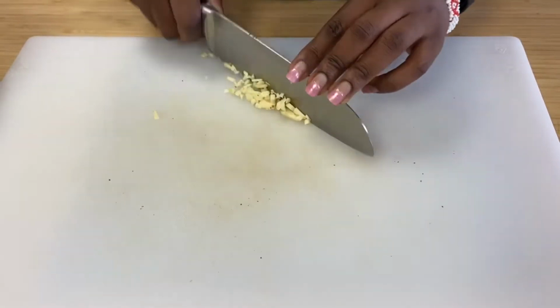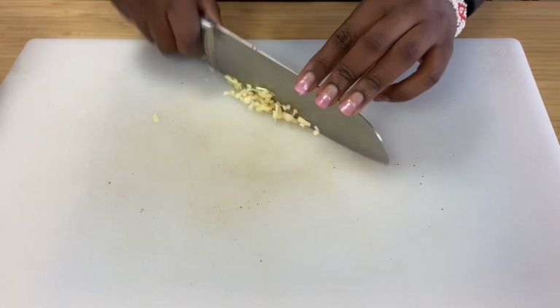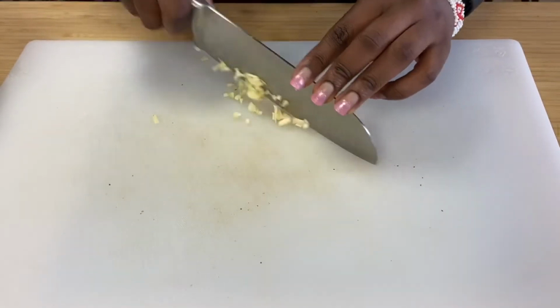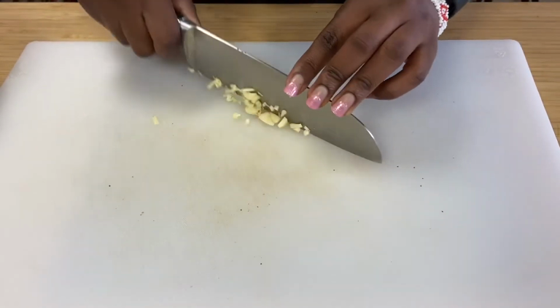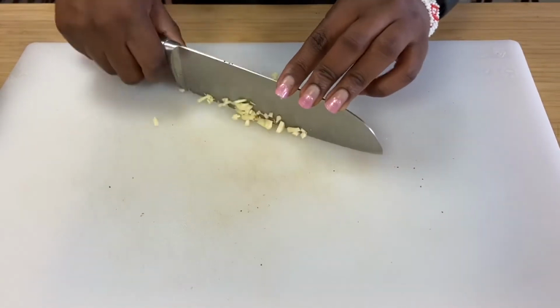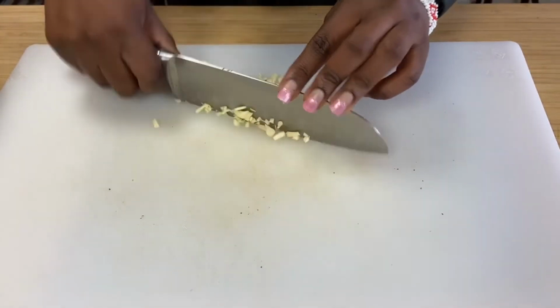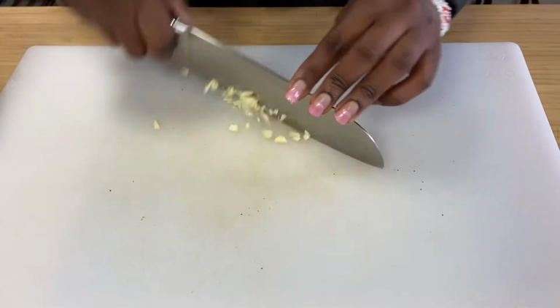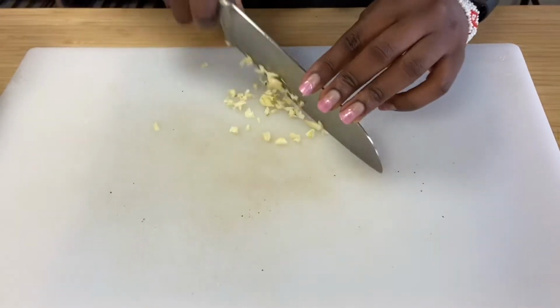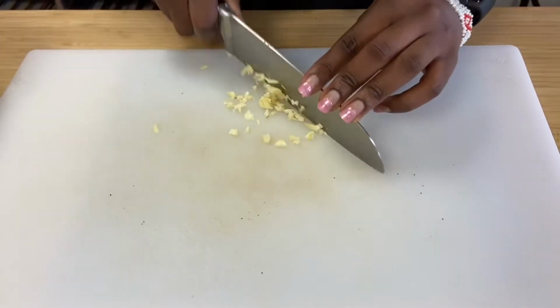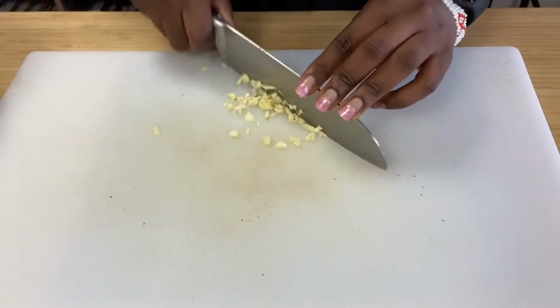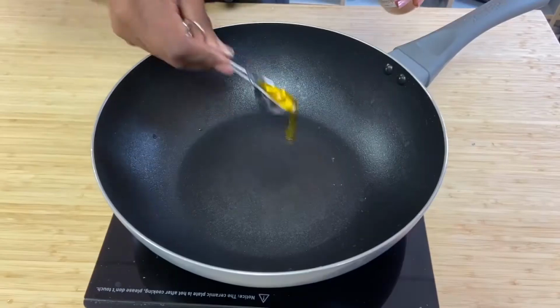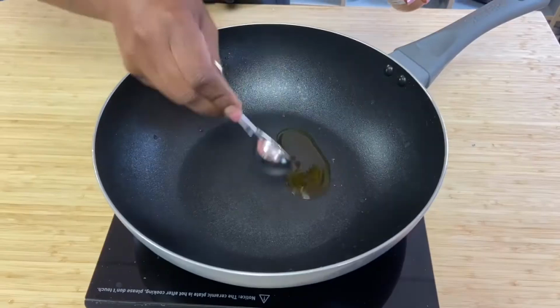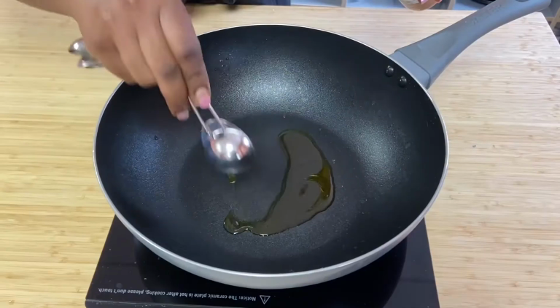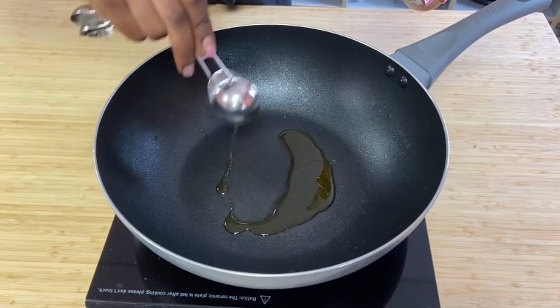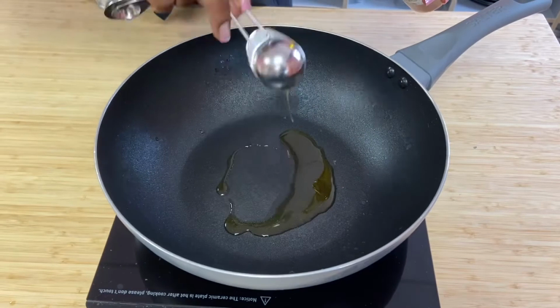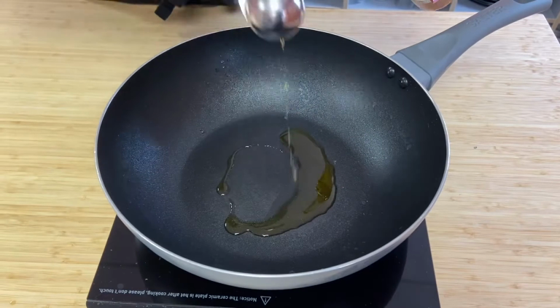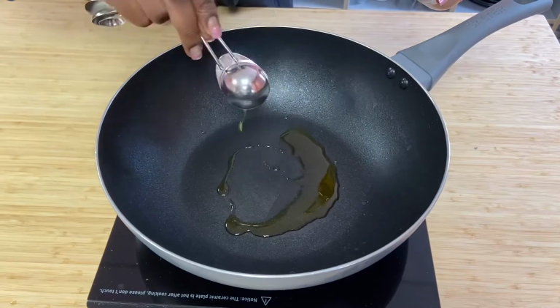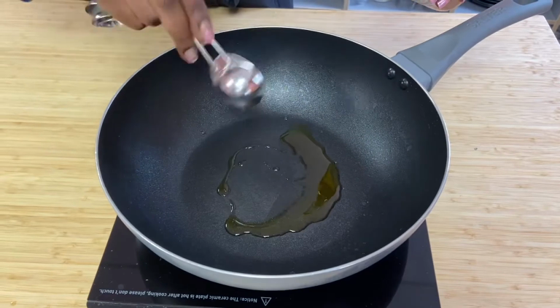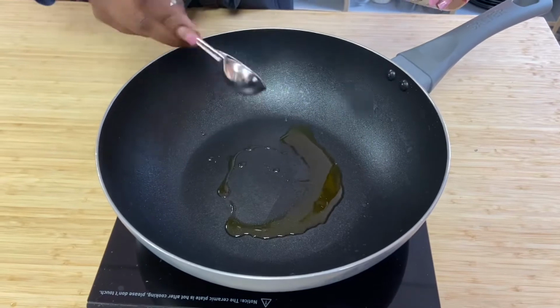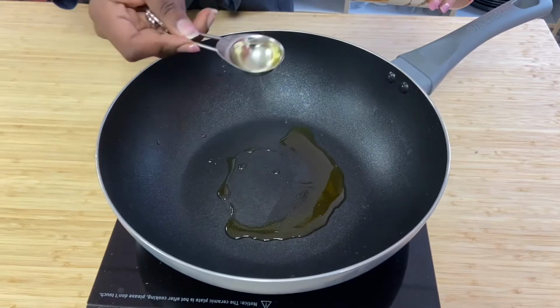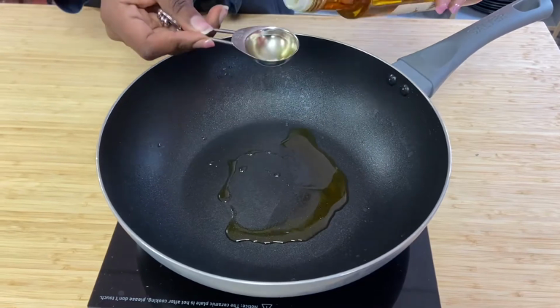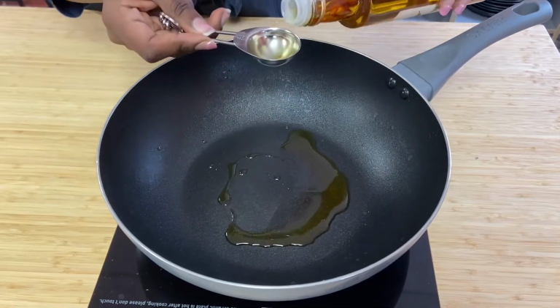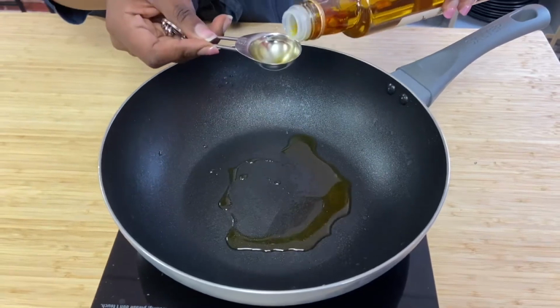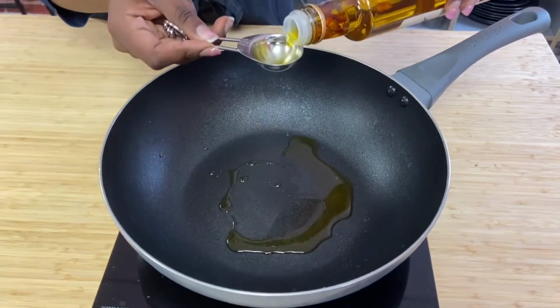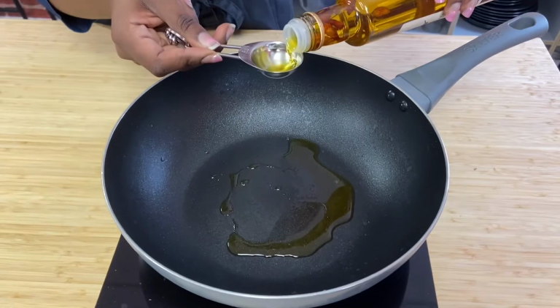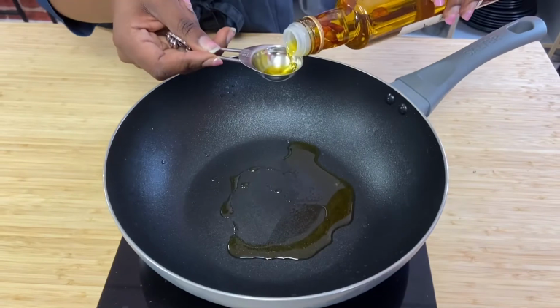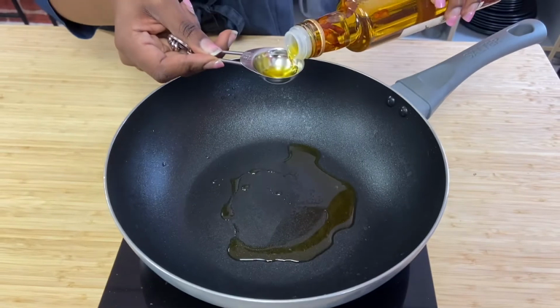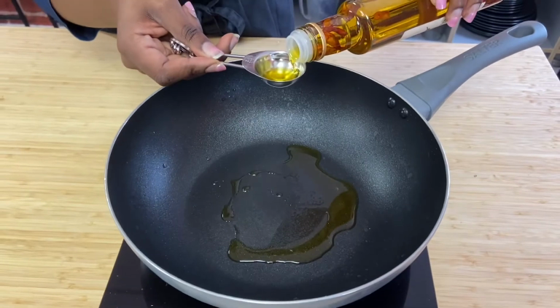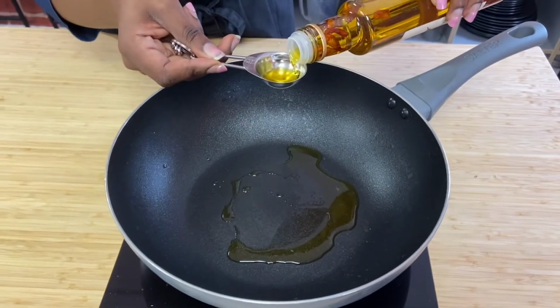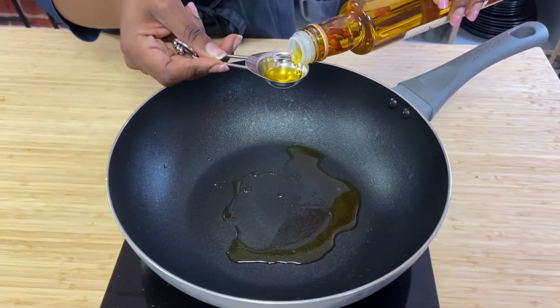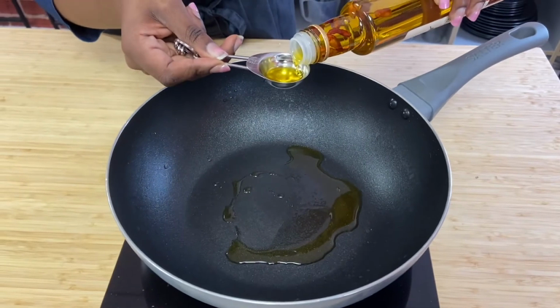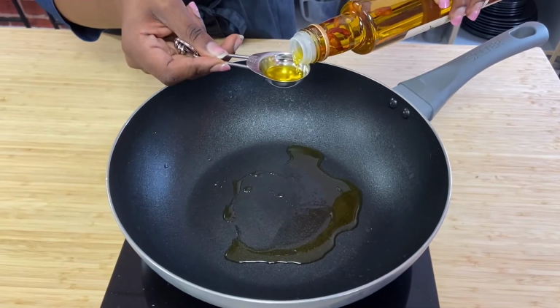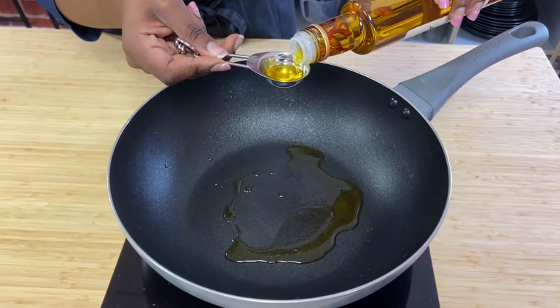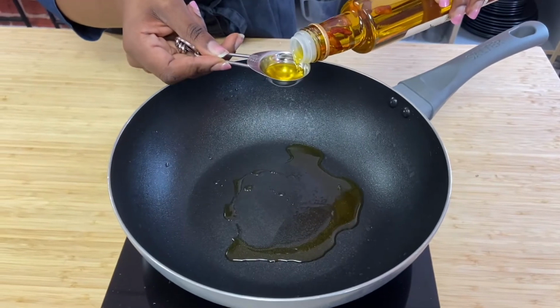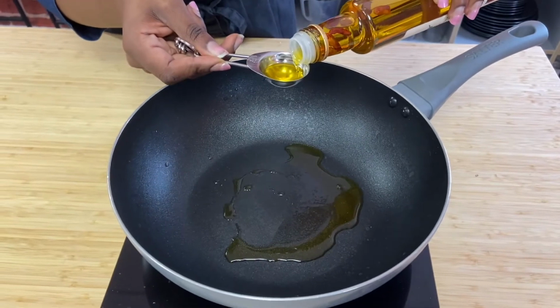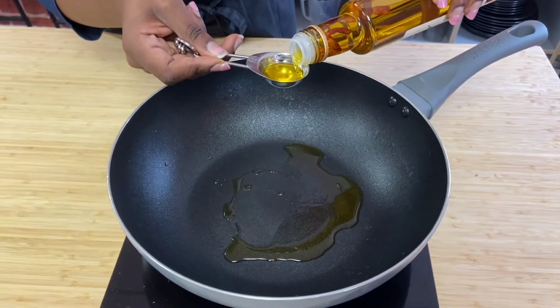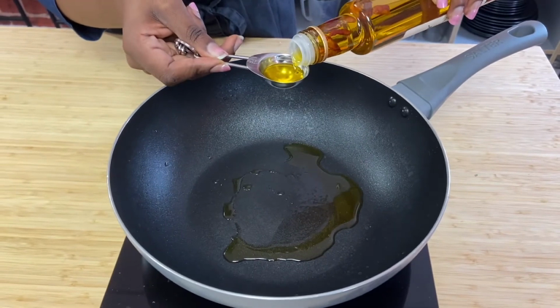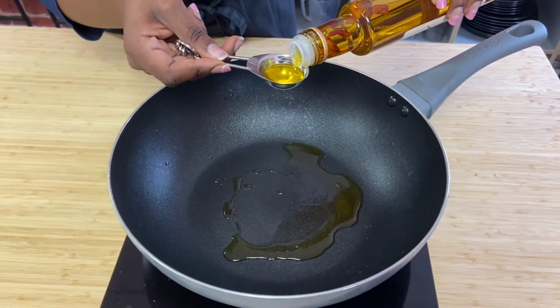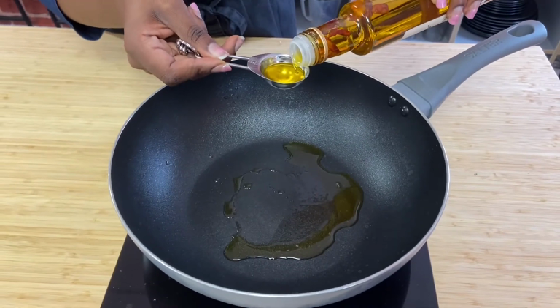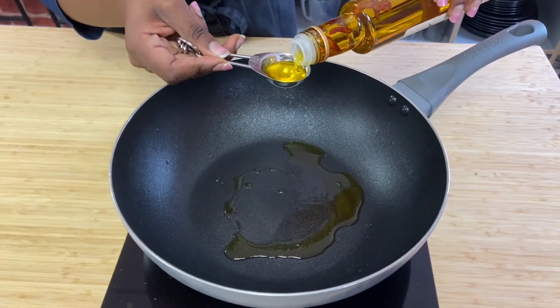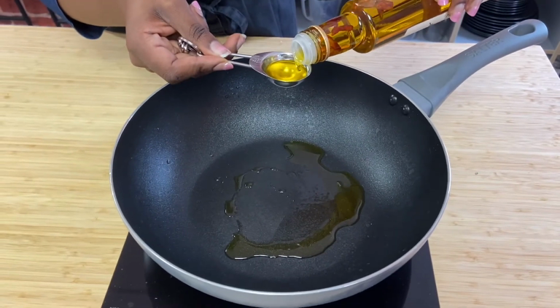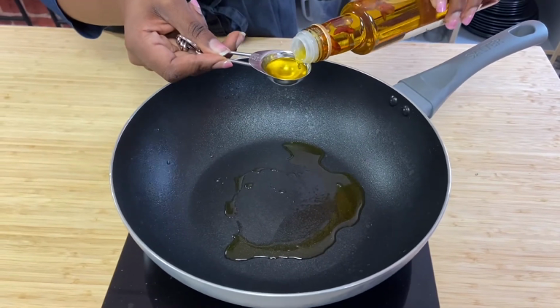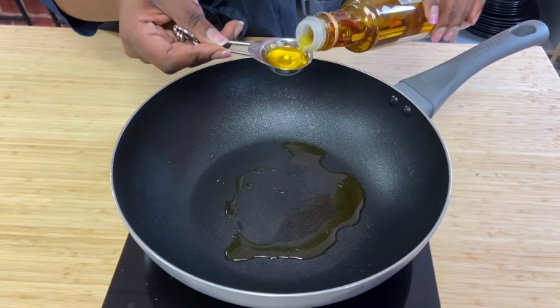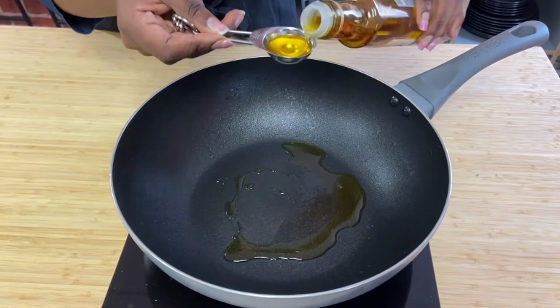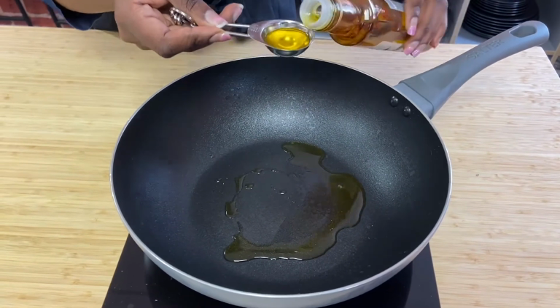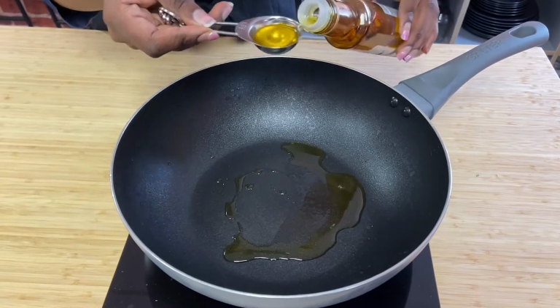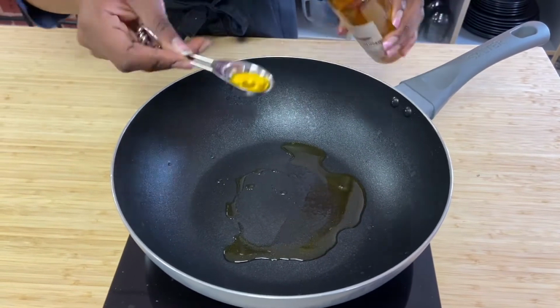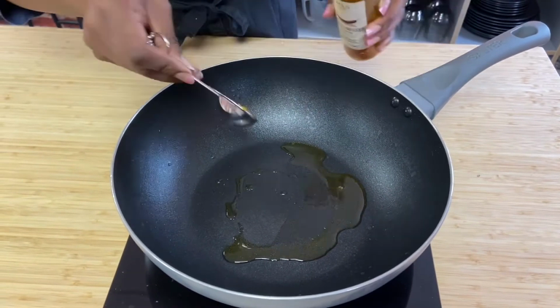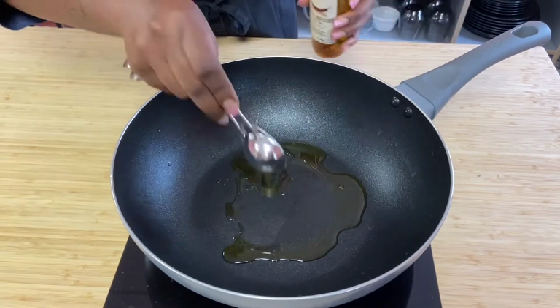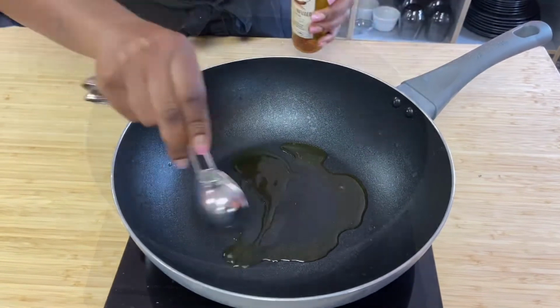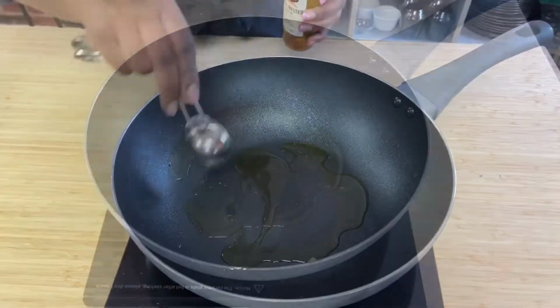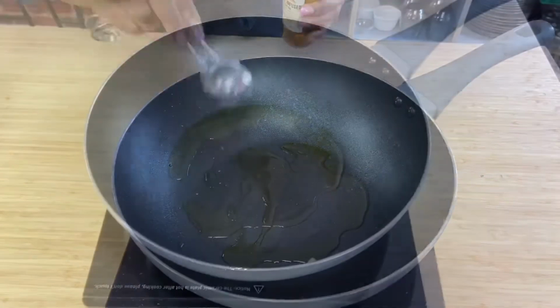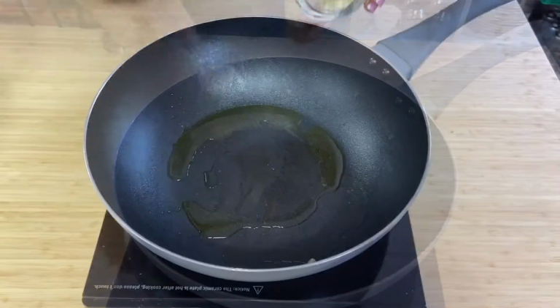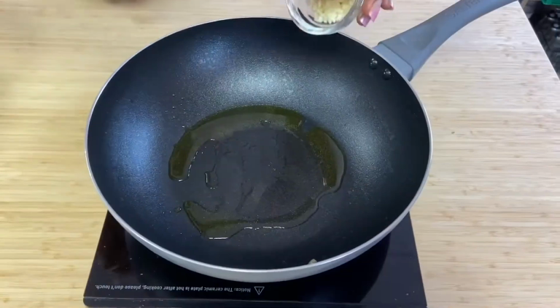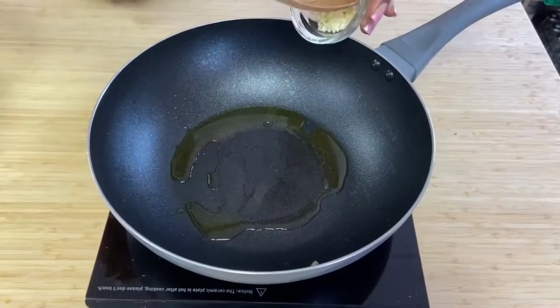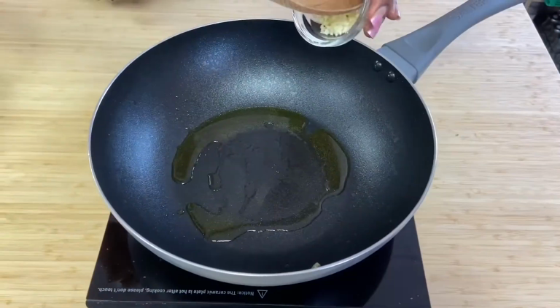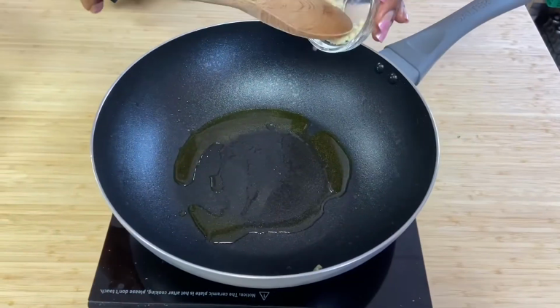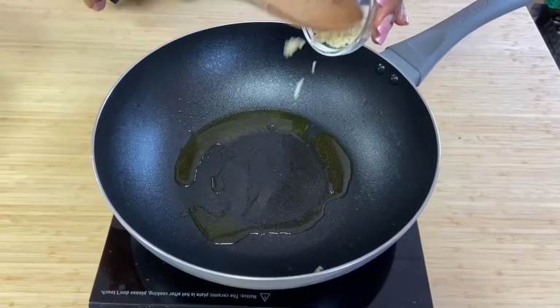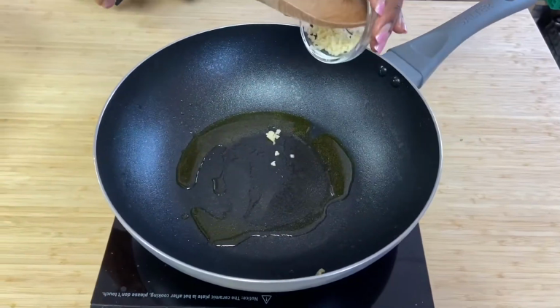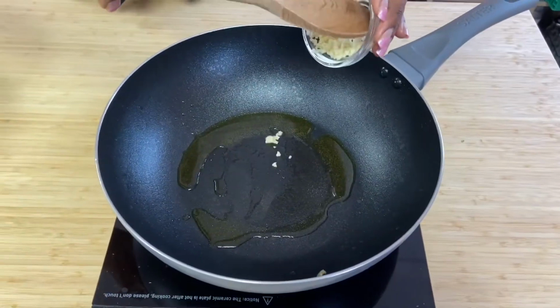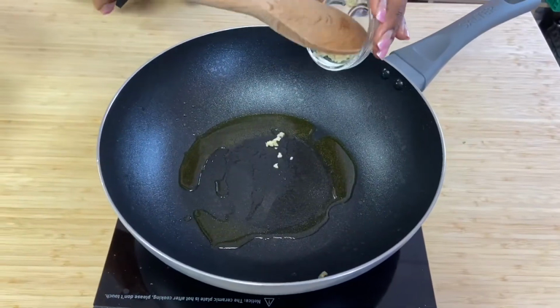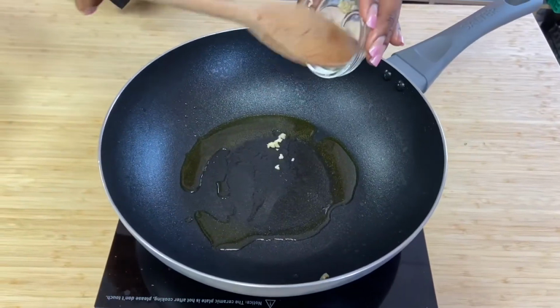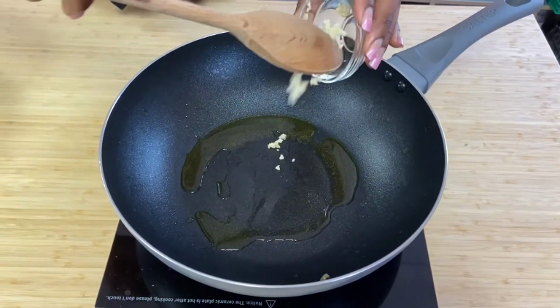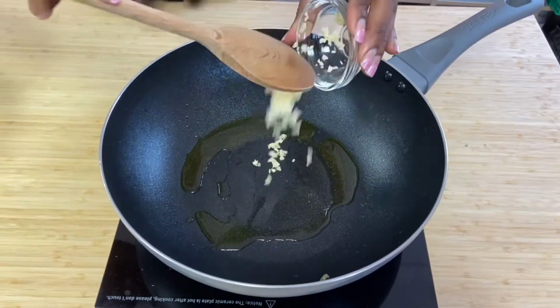Next, finely chop the garlic and add the oil into the pan. We use chilli-infused oil, but you could add finely chopped chilli if using plain oil.